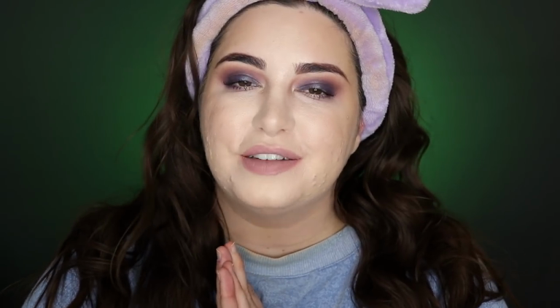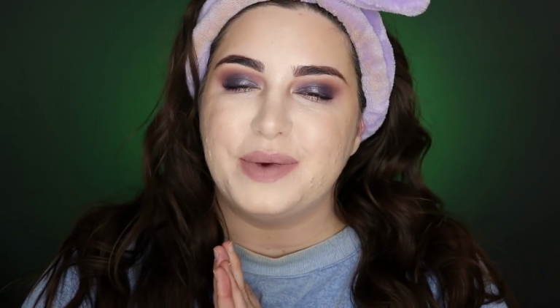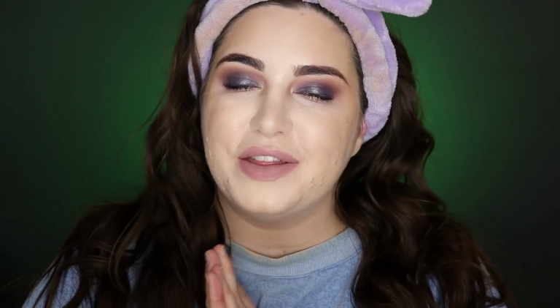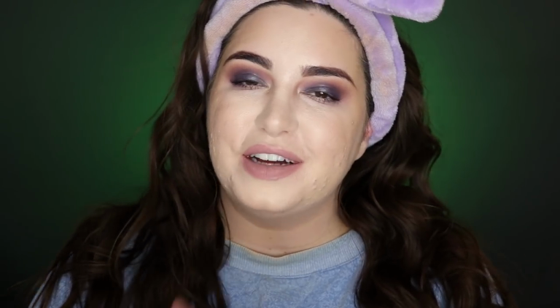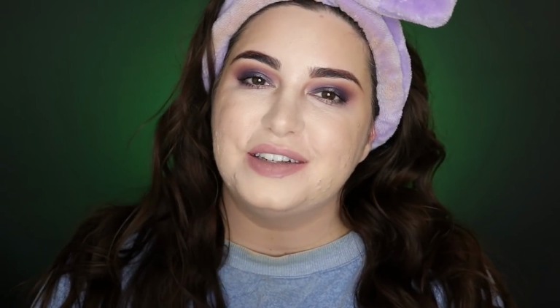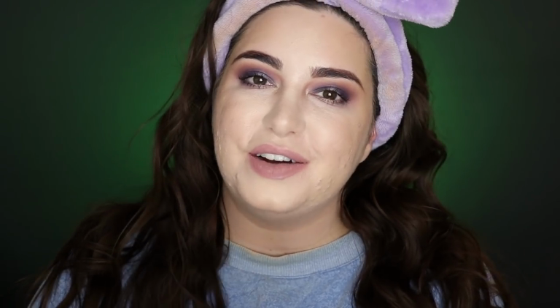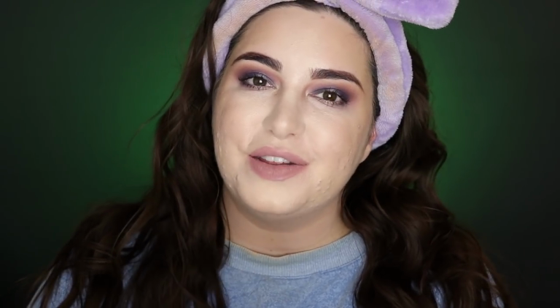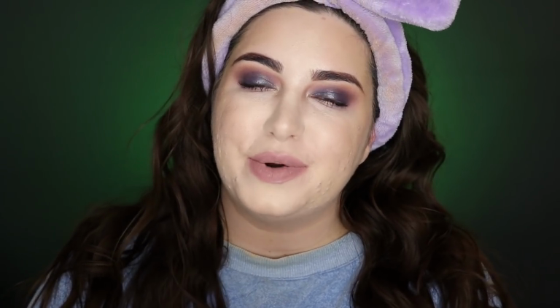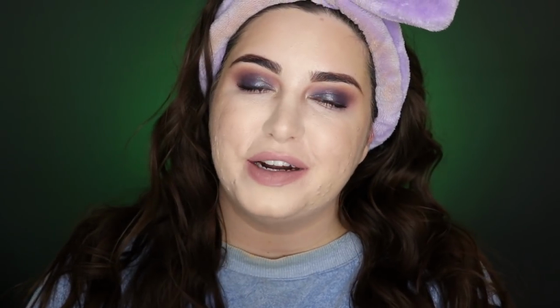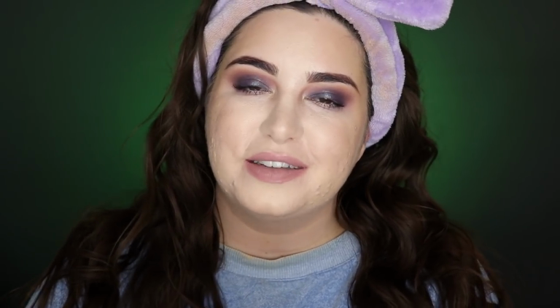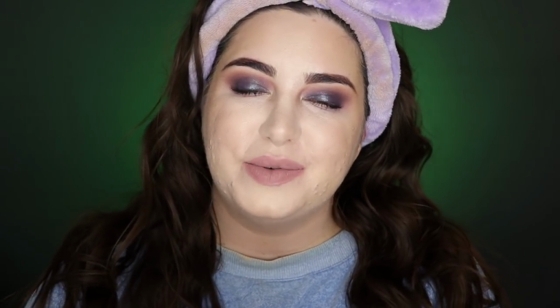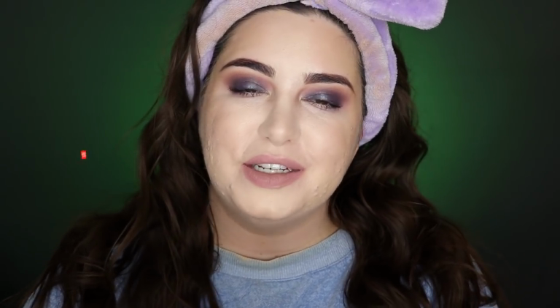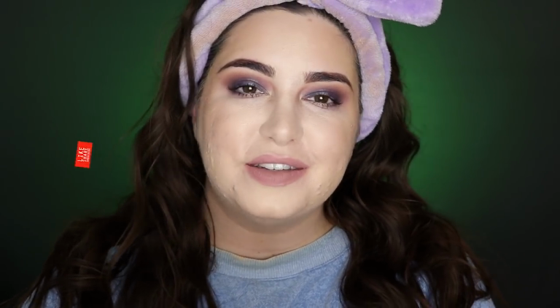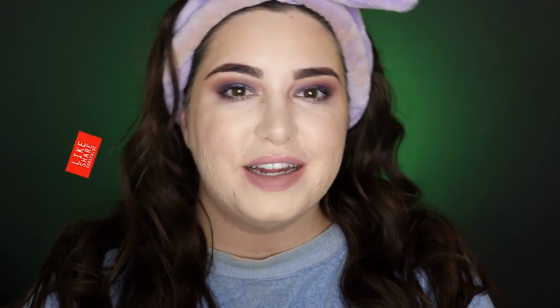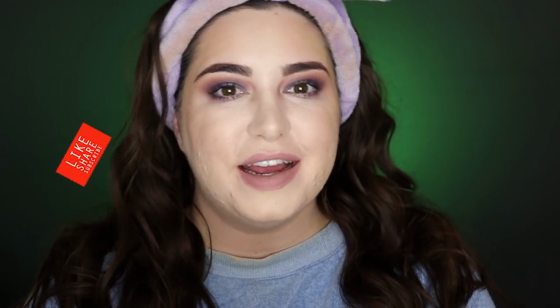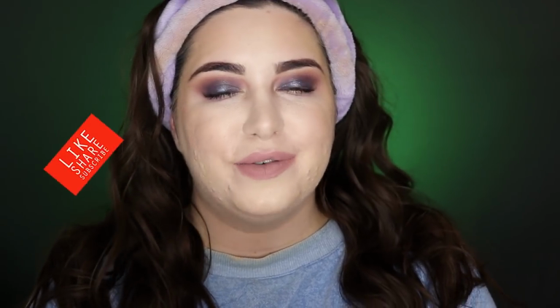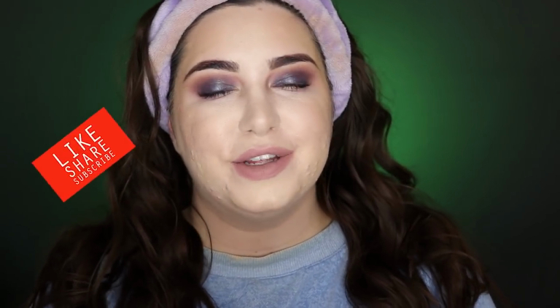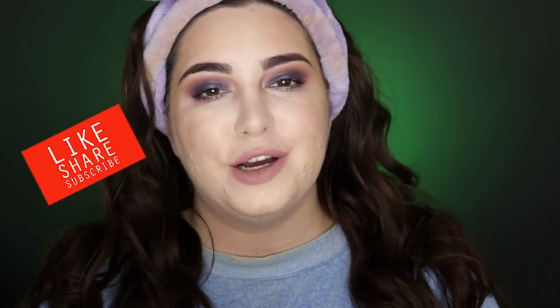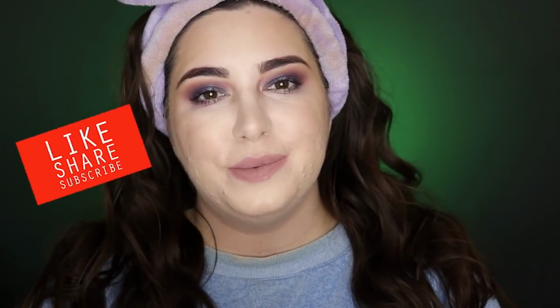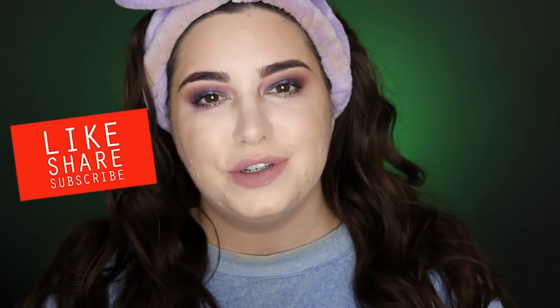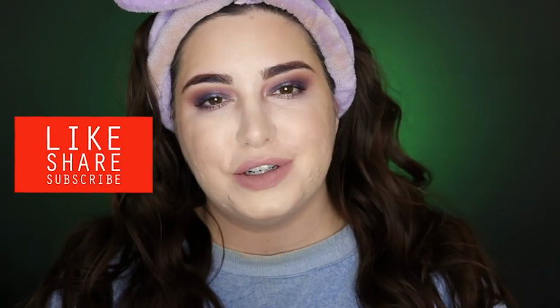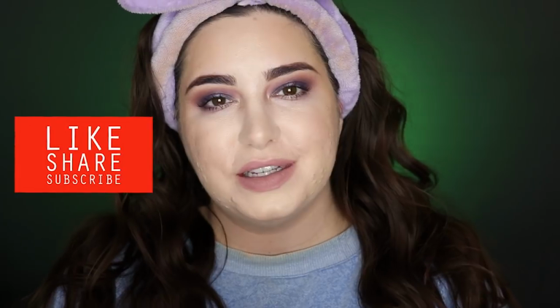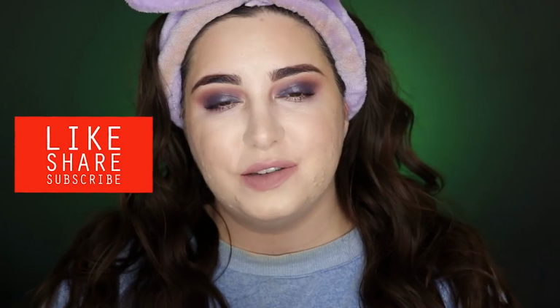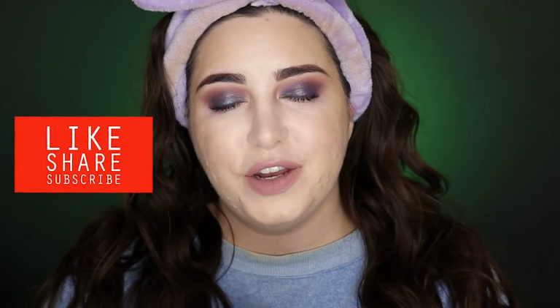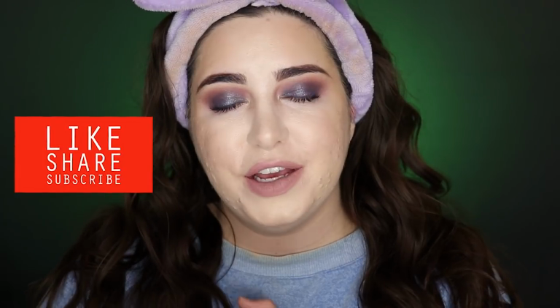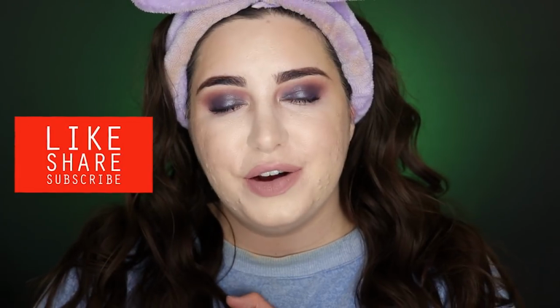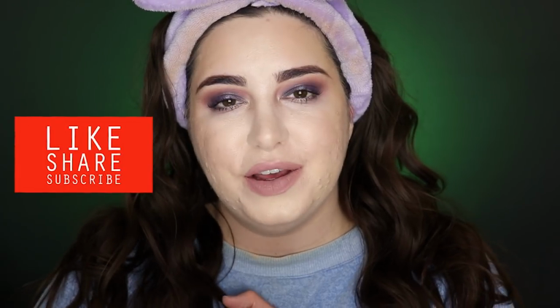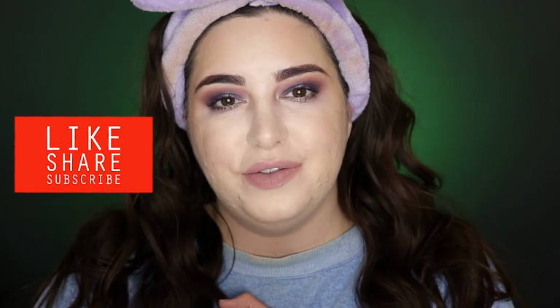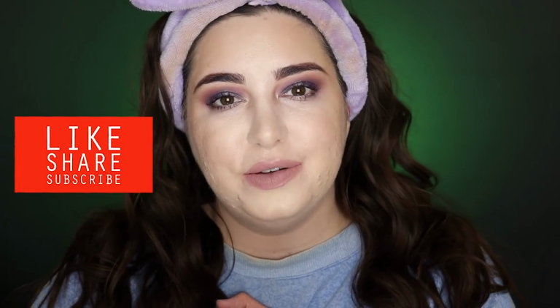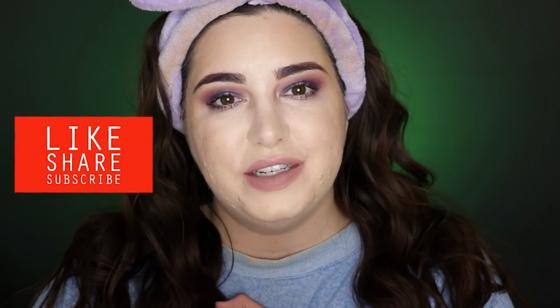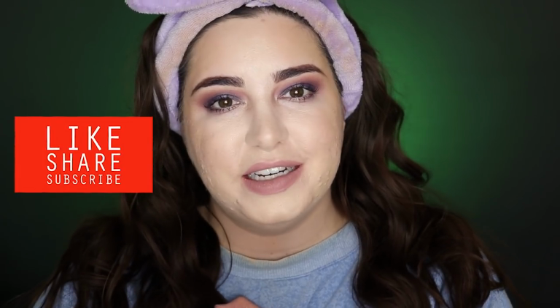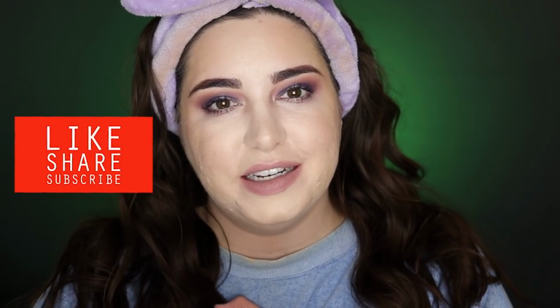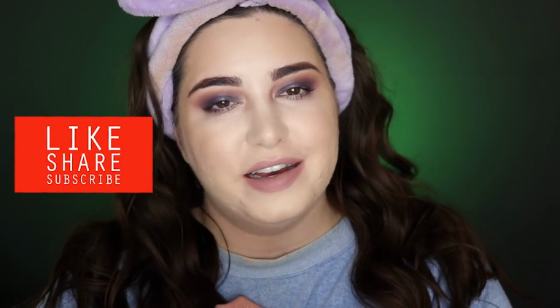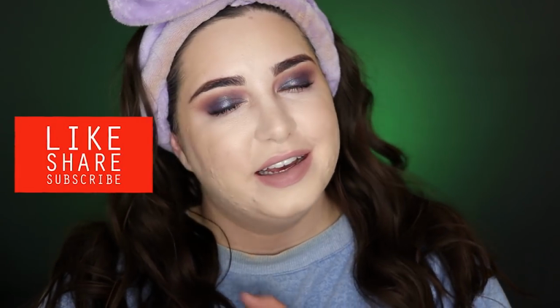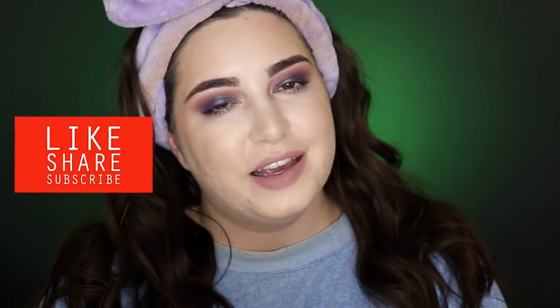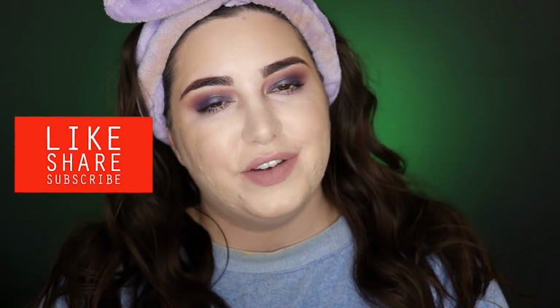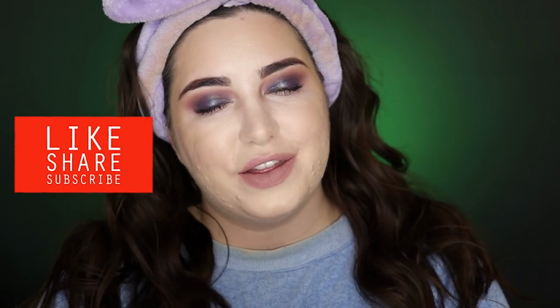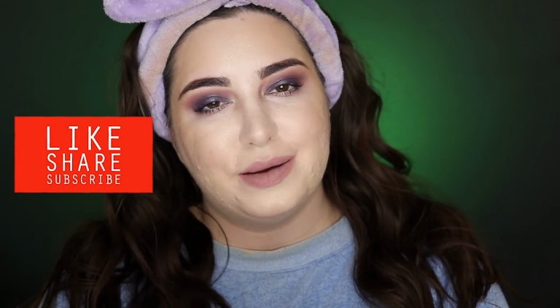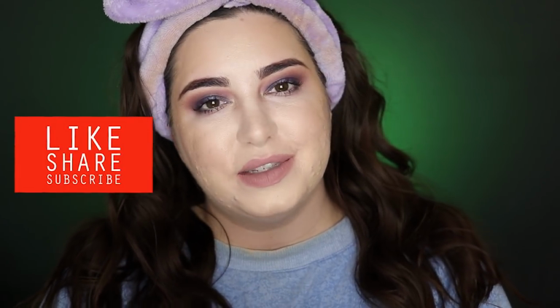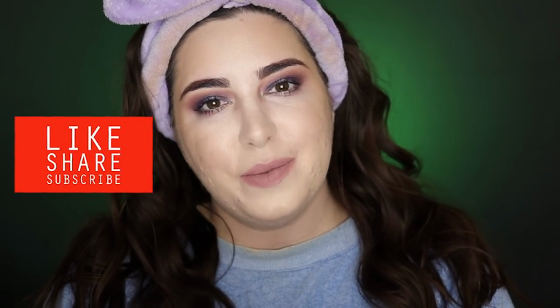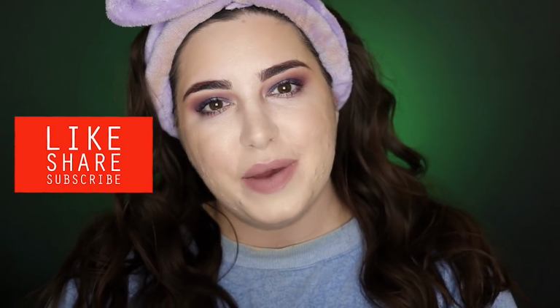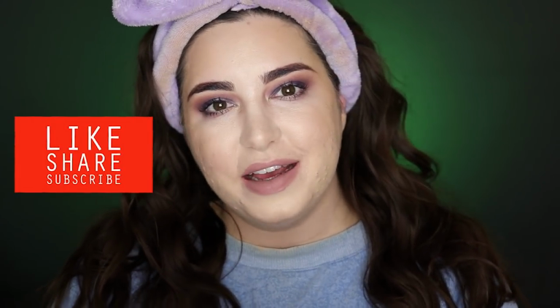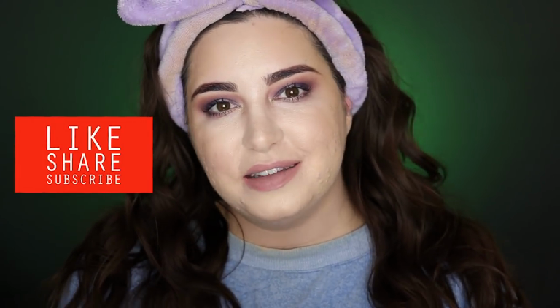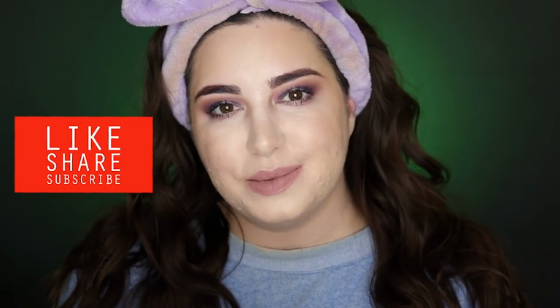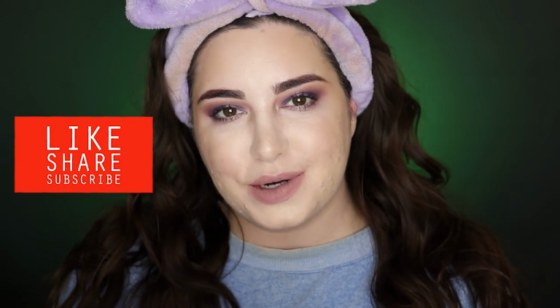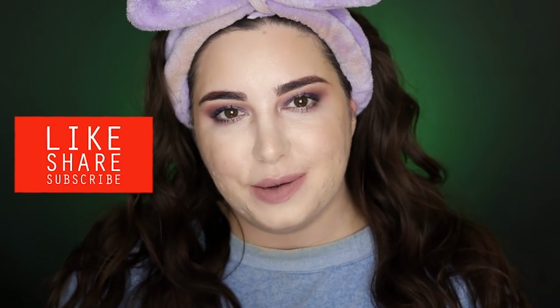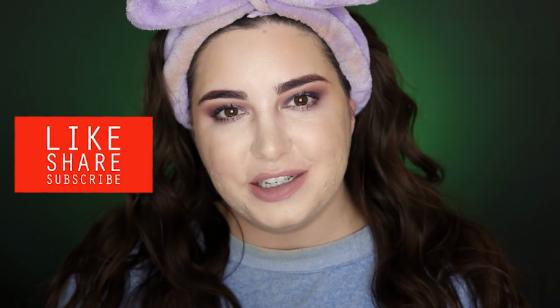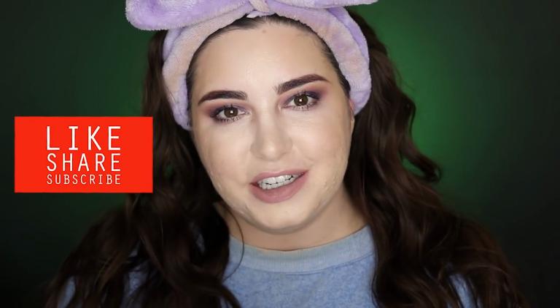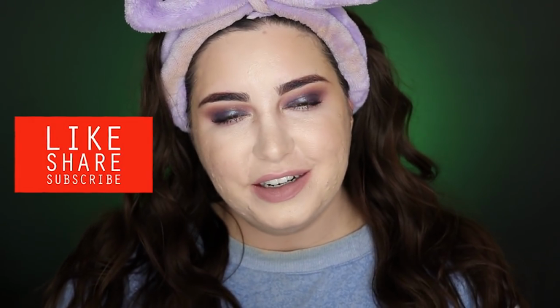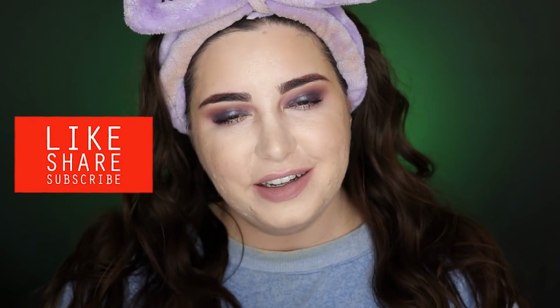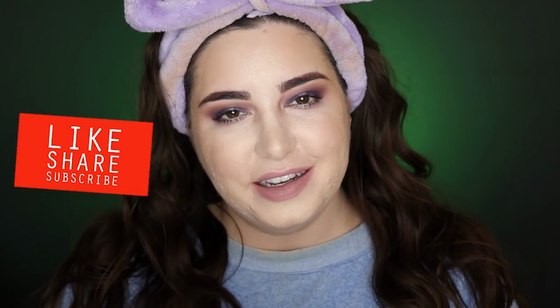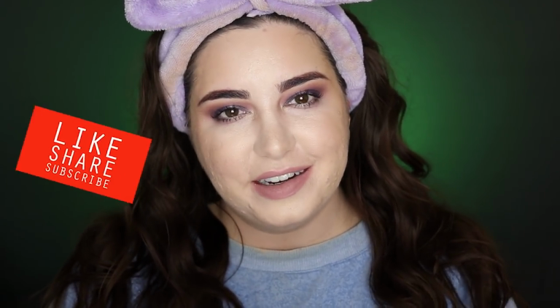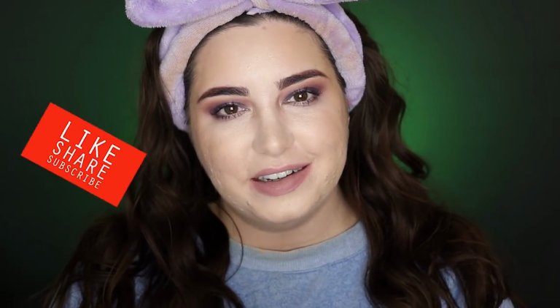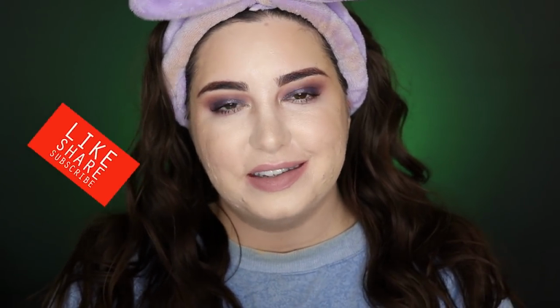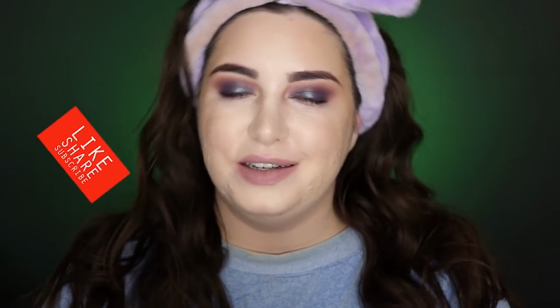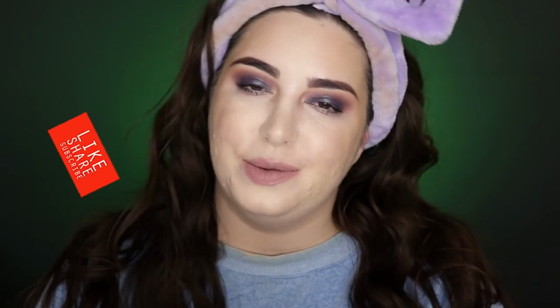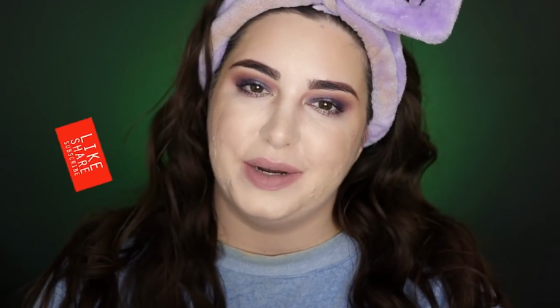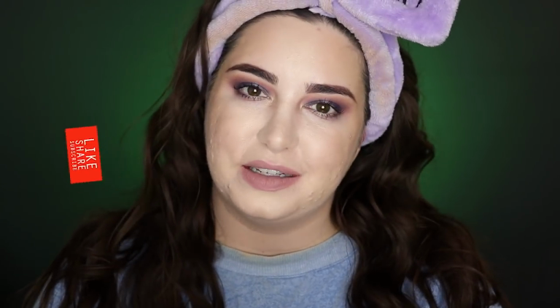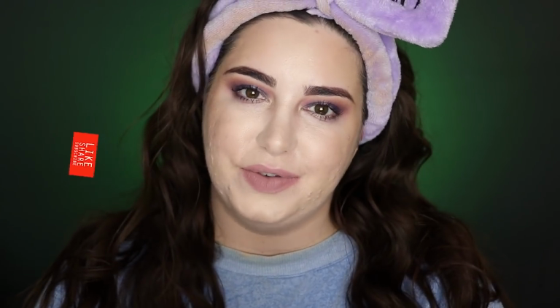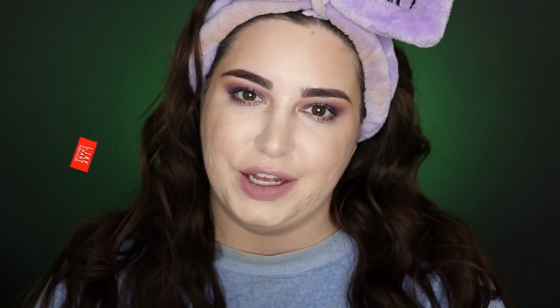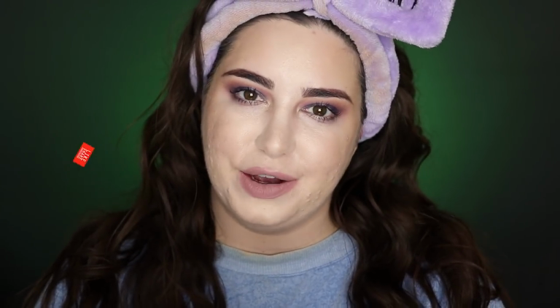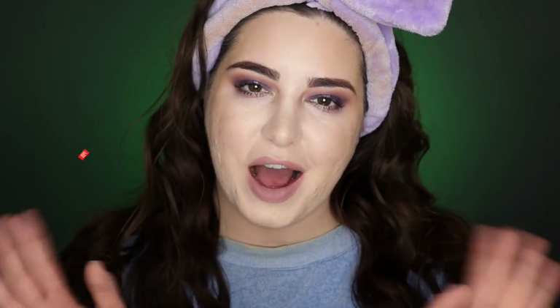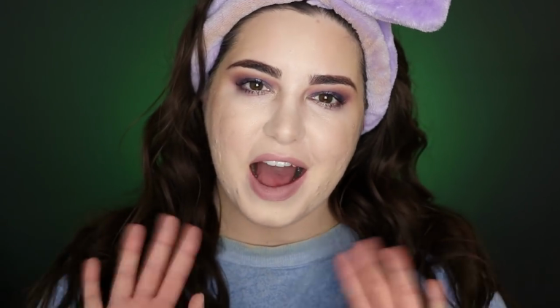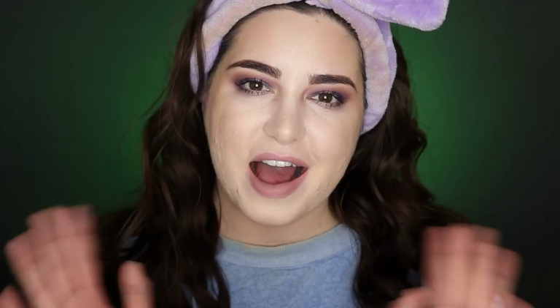Those are my thoughts on all the products we used today. I really hope you enjoyed this video — if you did, give it a thumbs up and subscribe to my channel. I'll see you in my next video, bye!